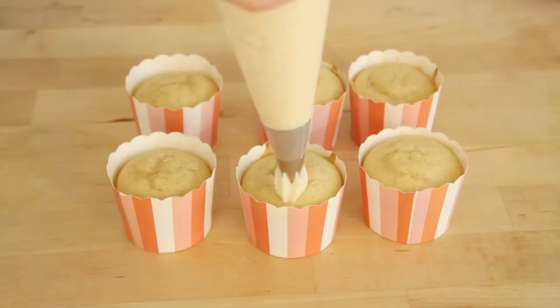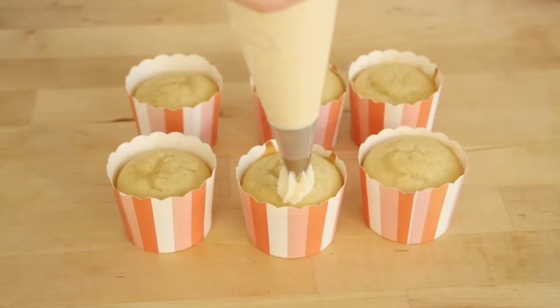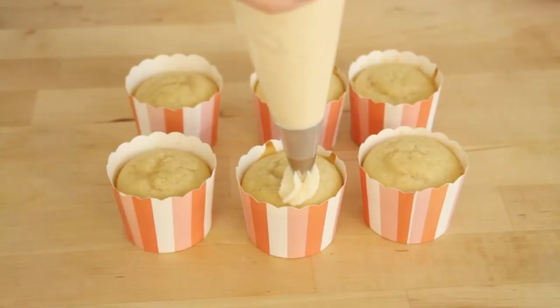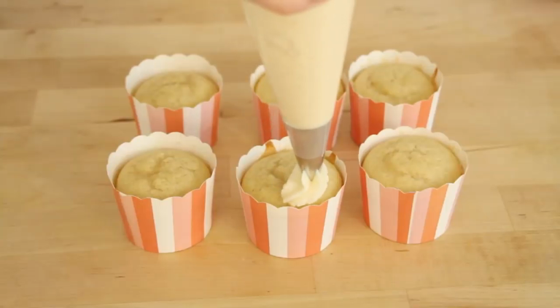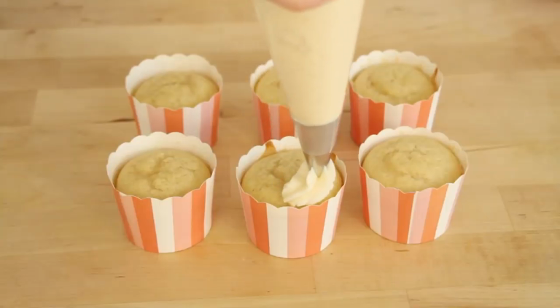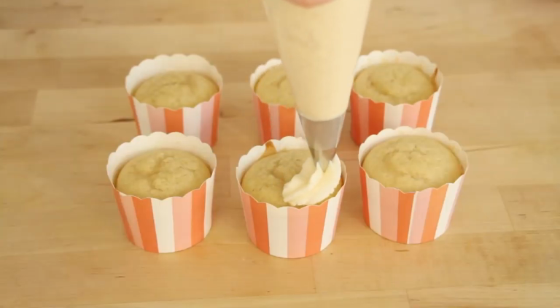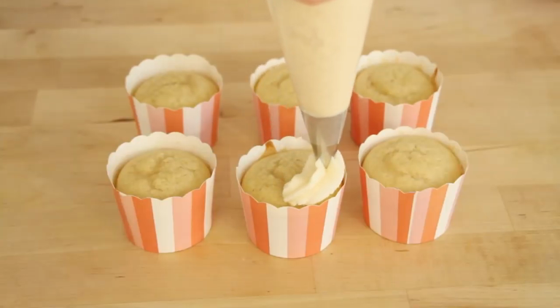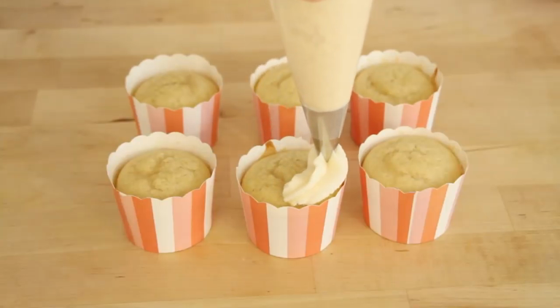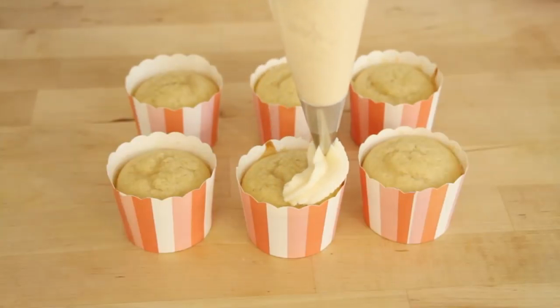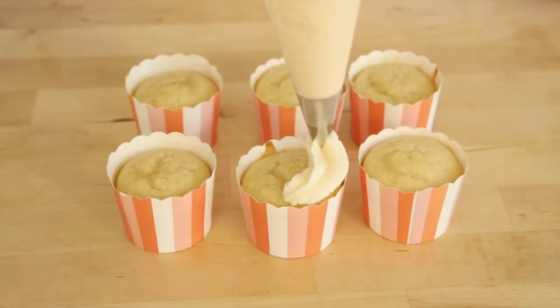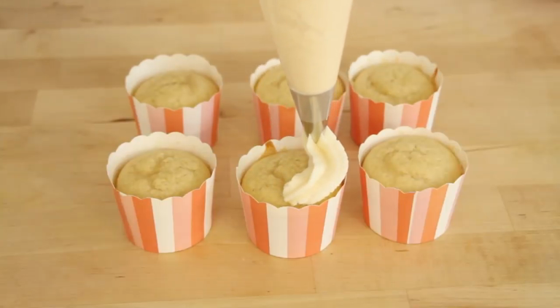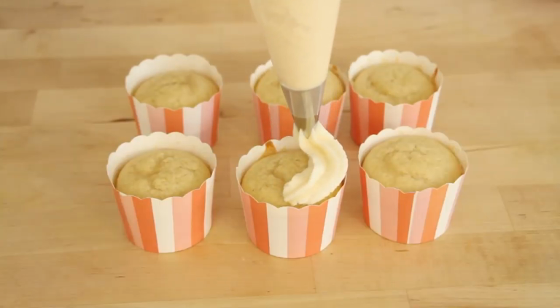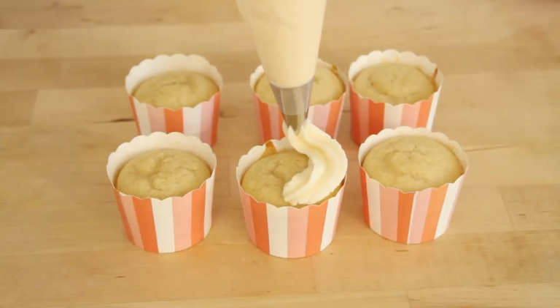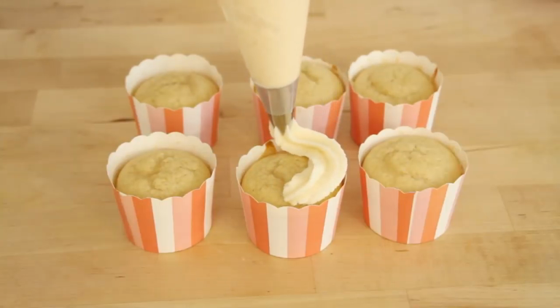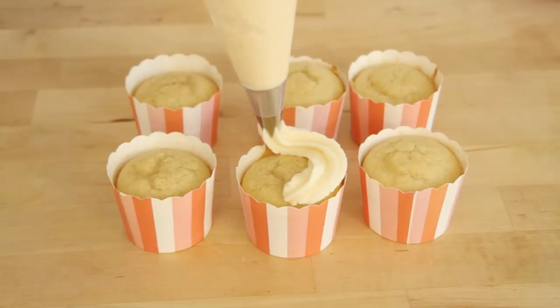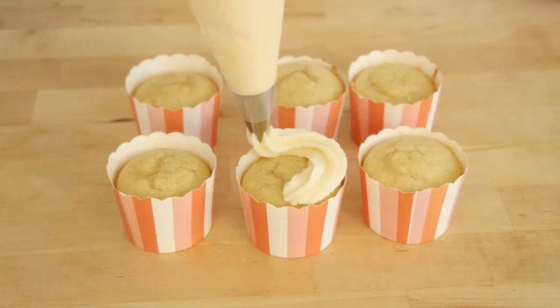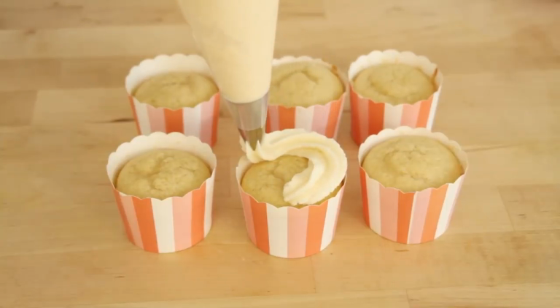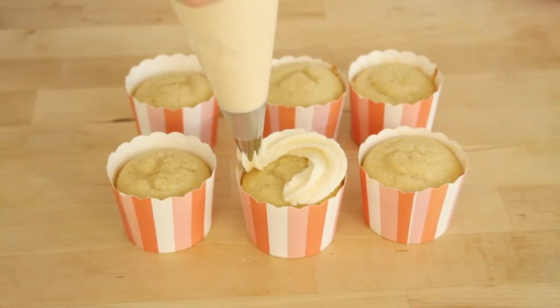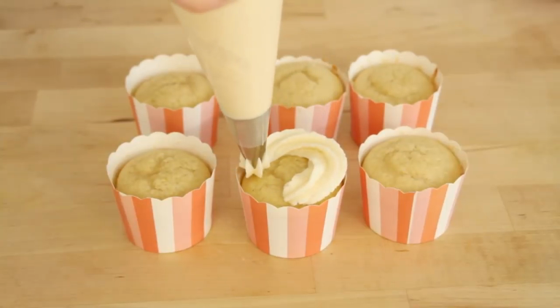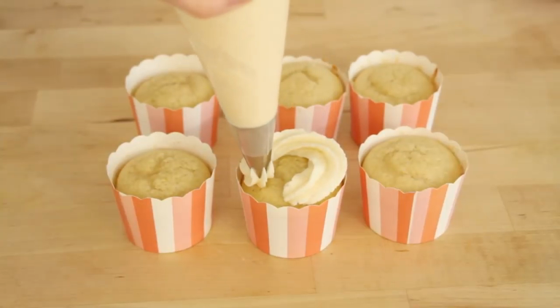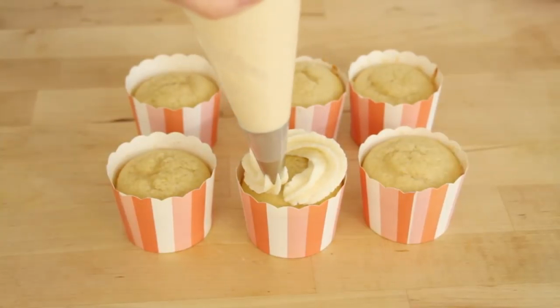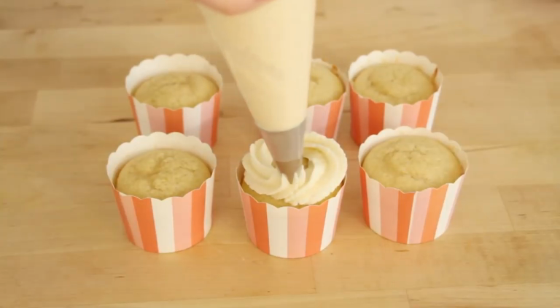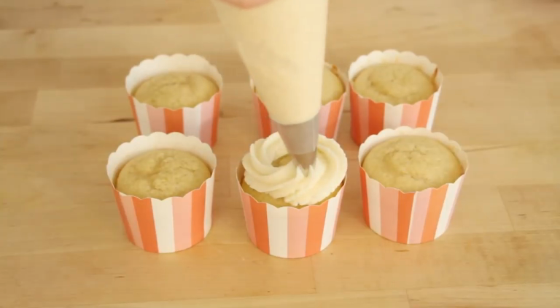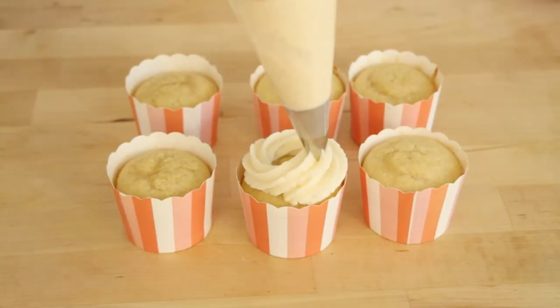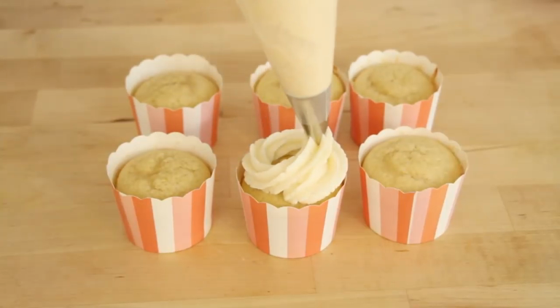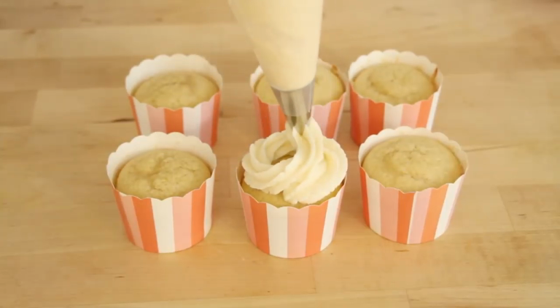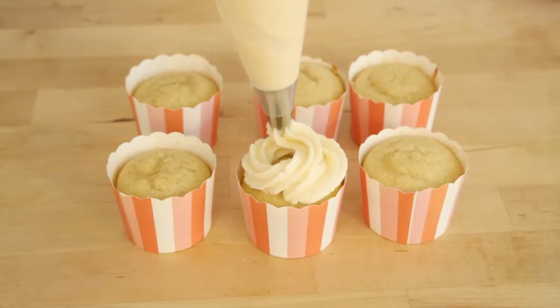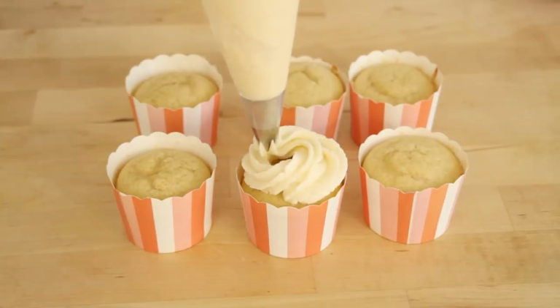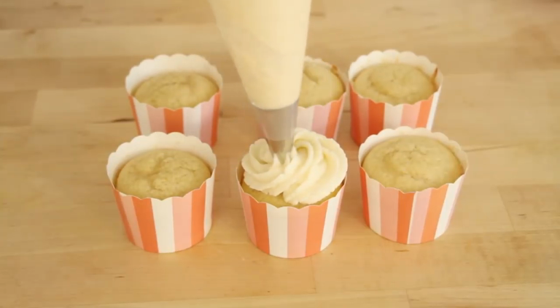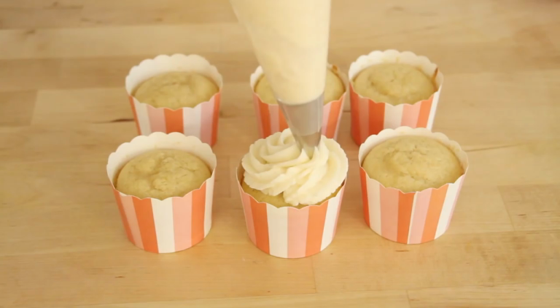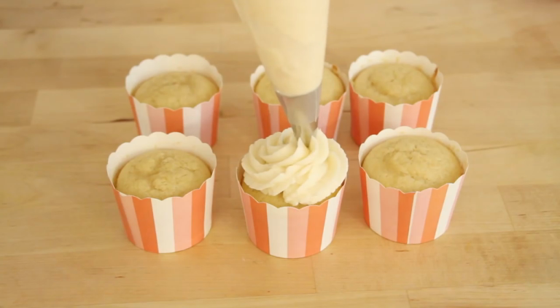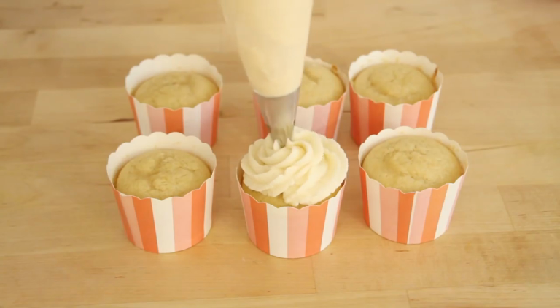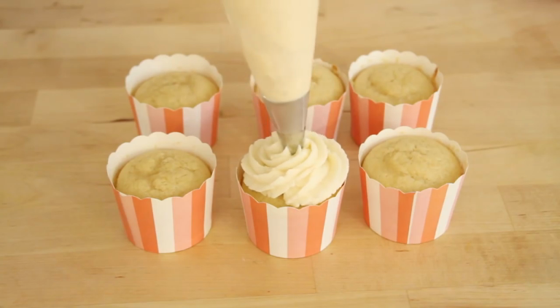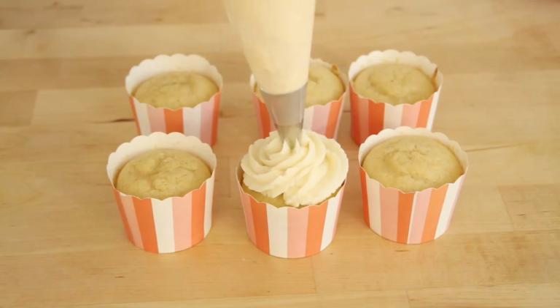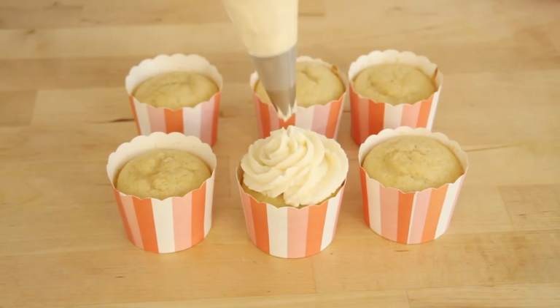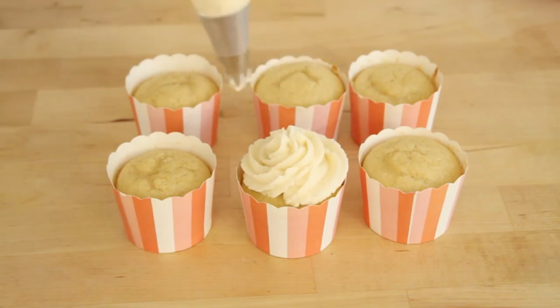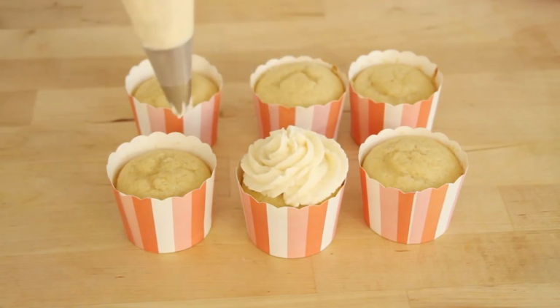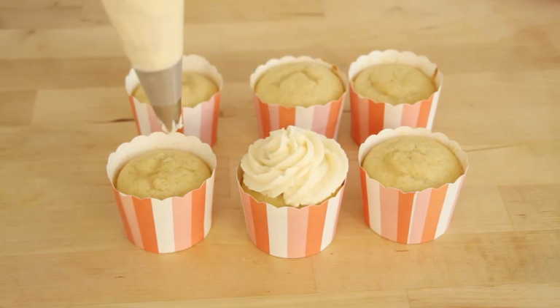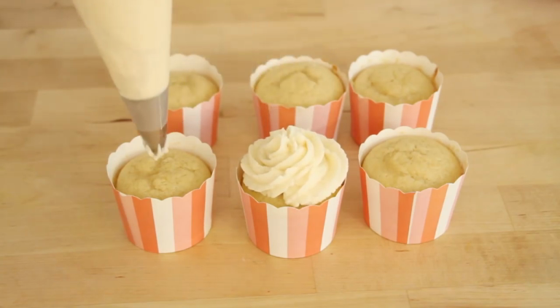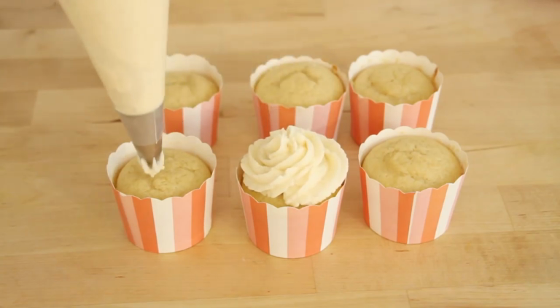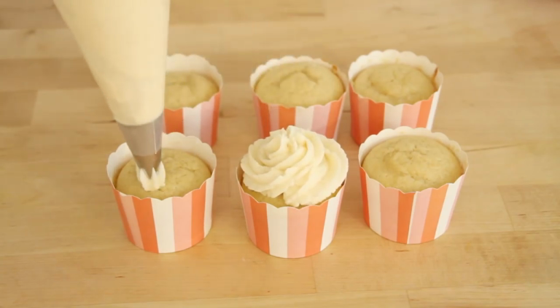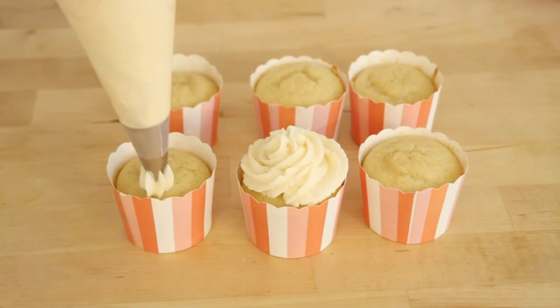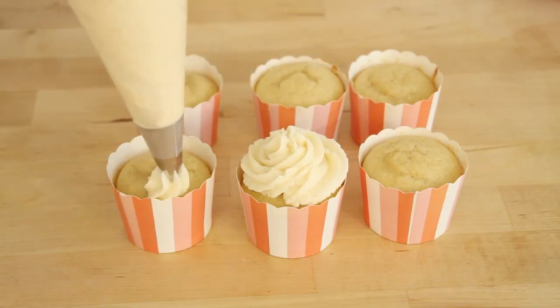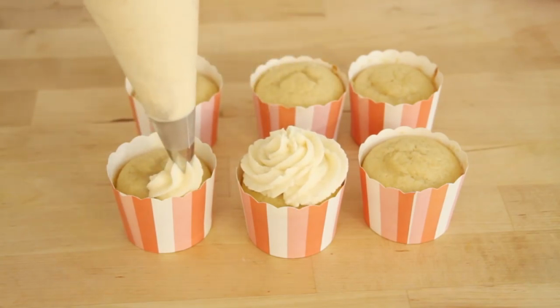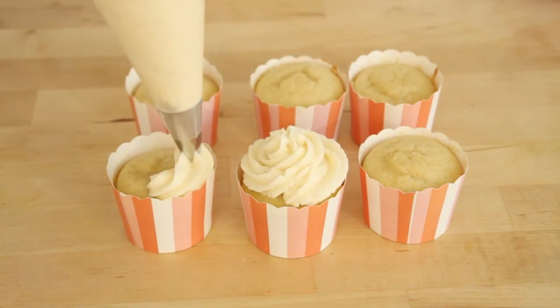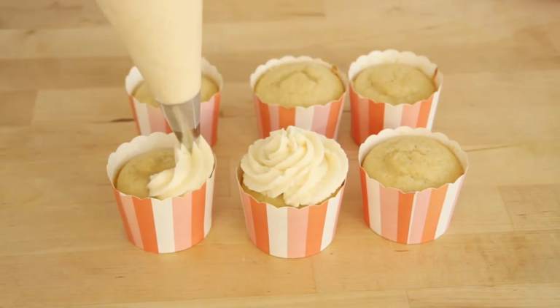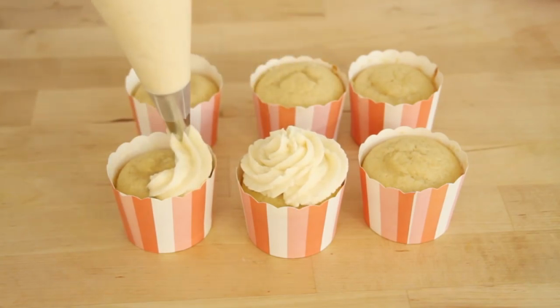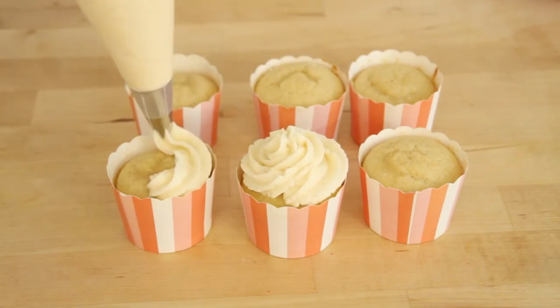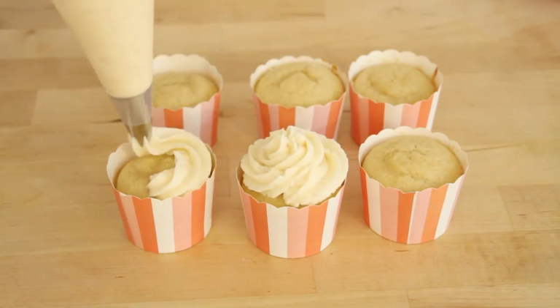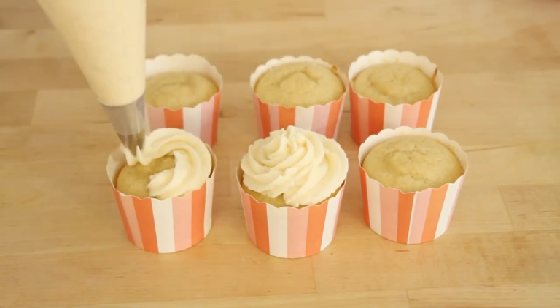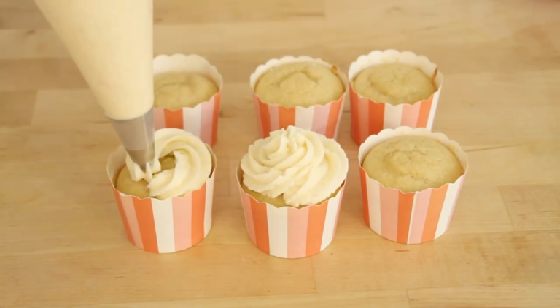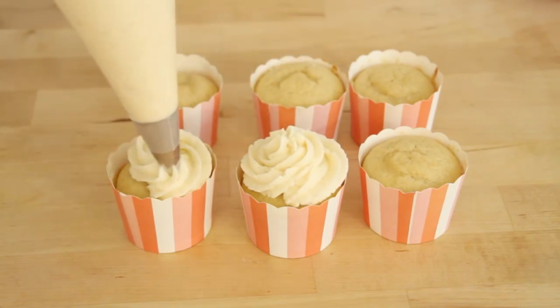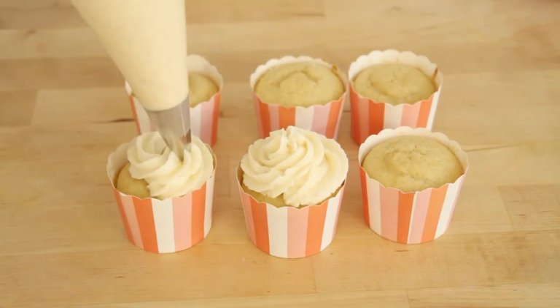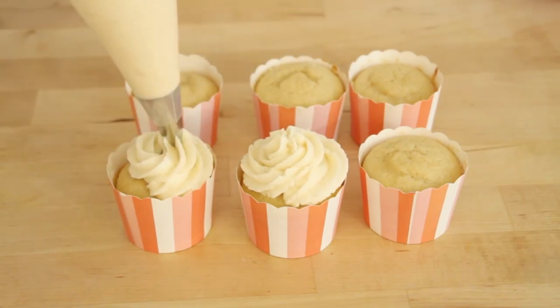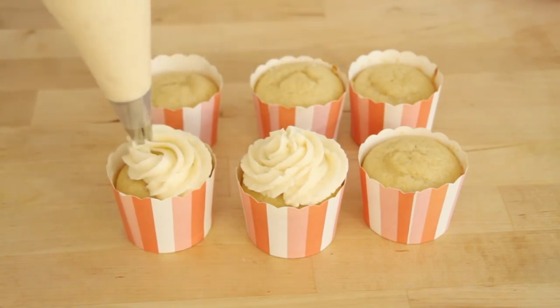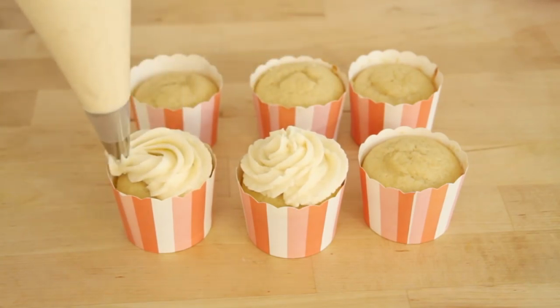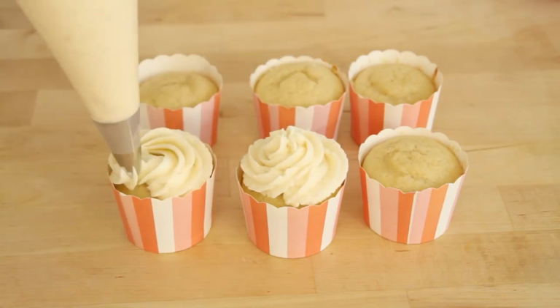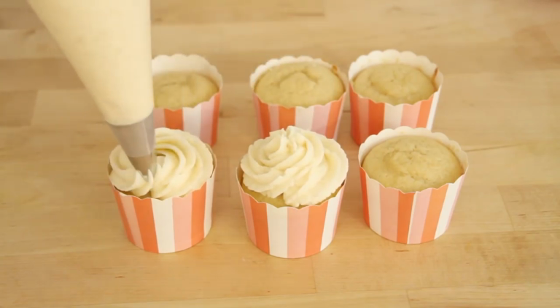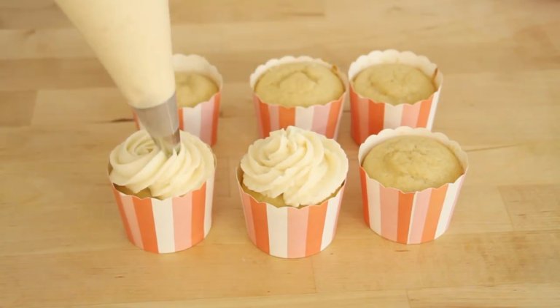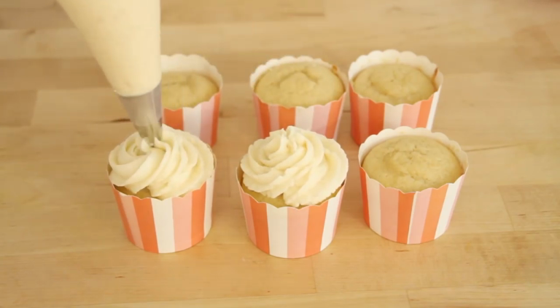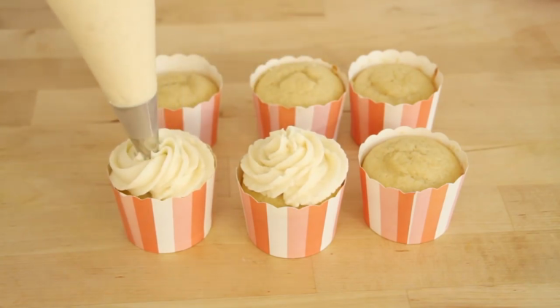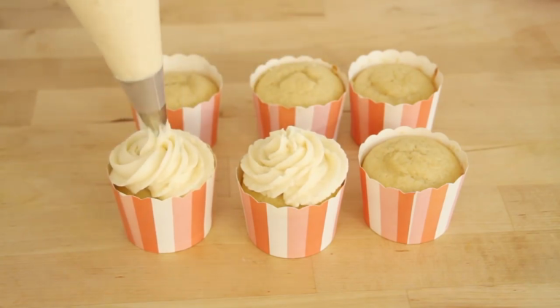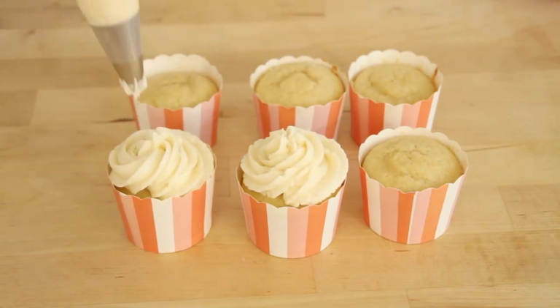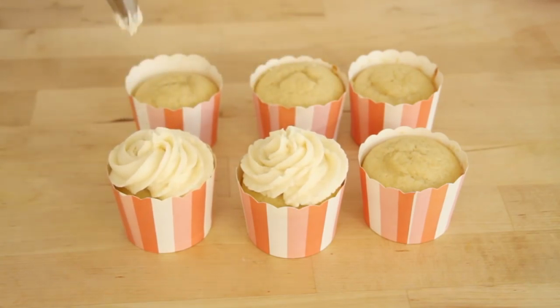Now it's time to frost our cupcakes. I'm just going to be frosting this with a classic swirl — basically we're just going to start on the outside and work our way in.